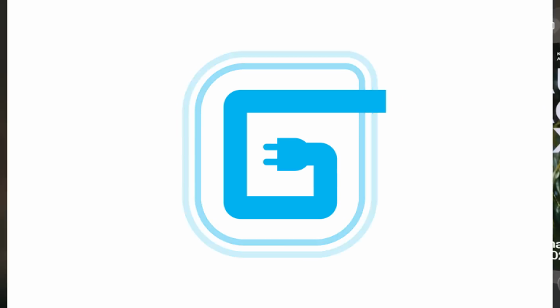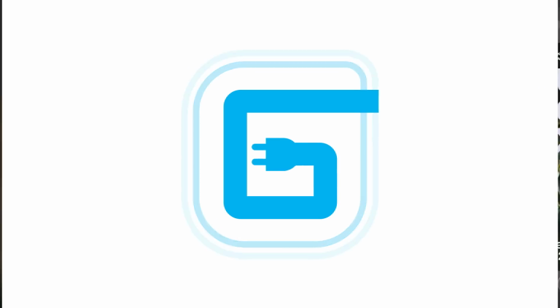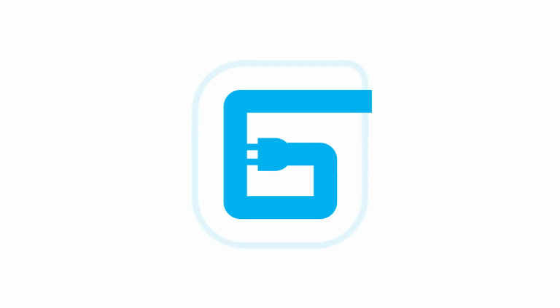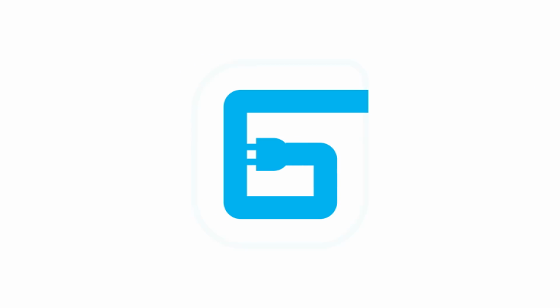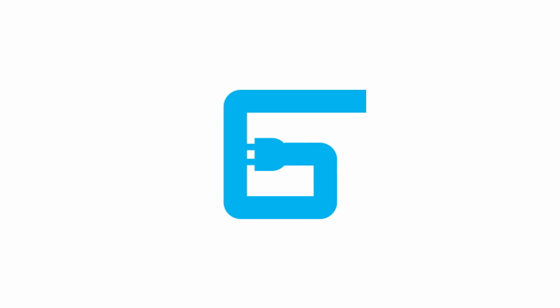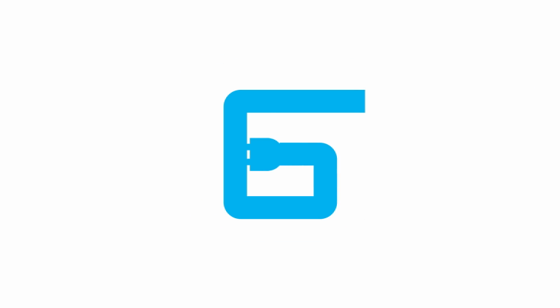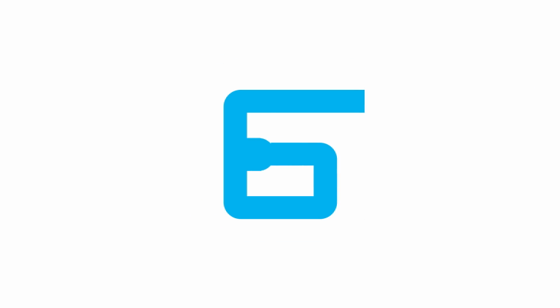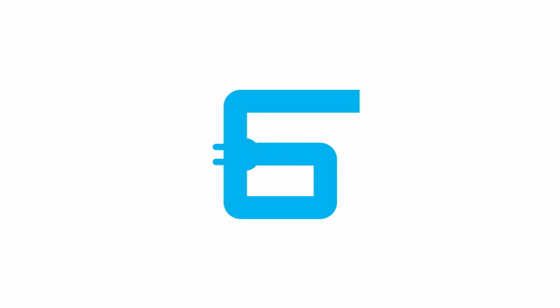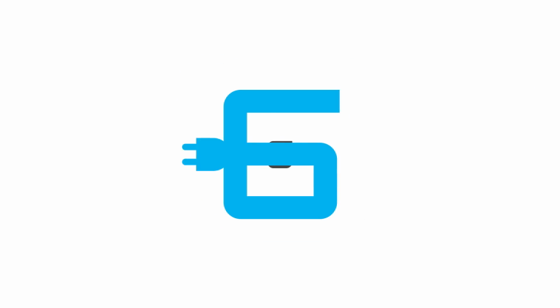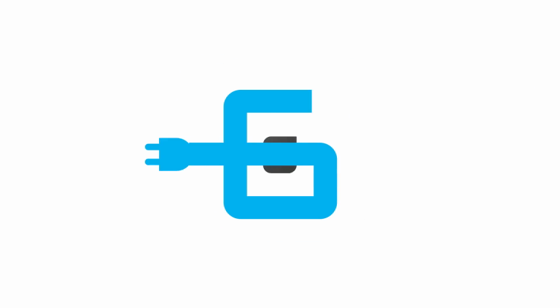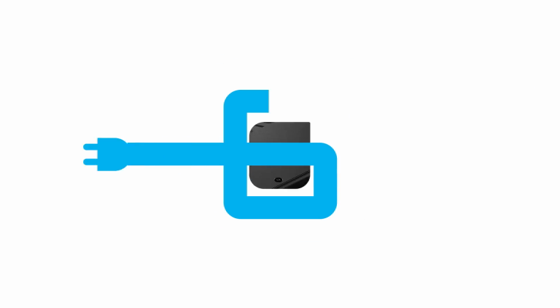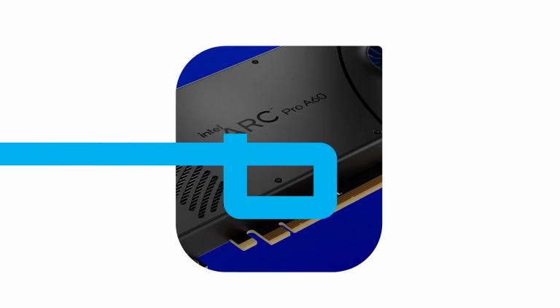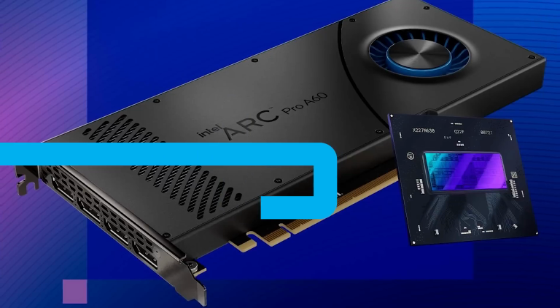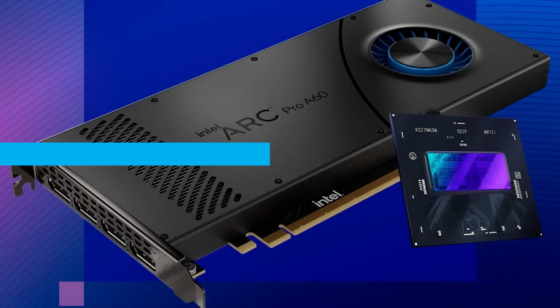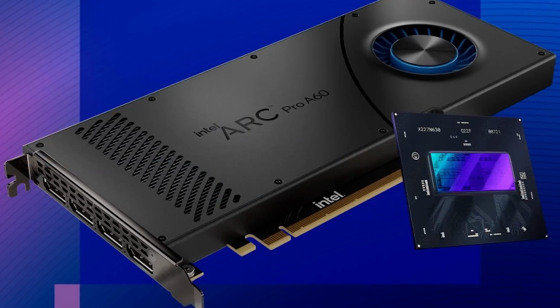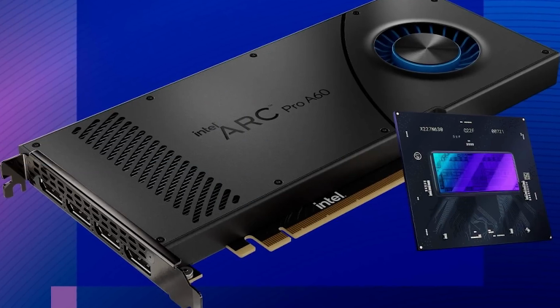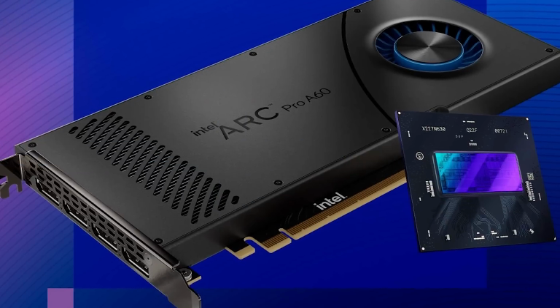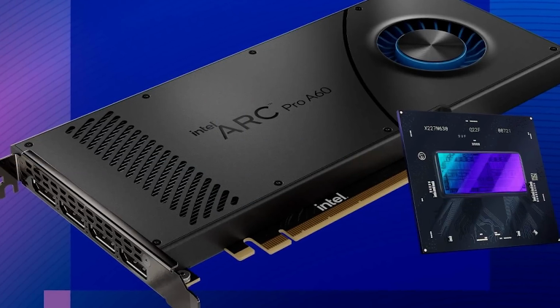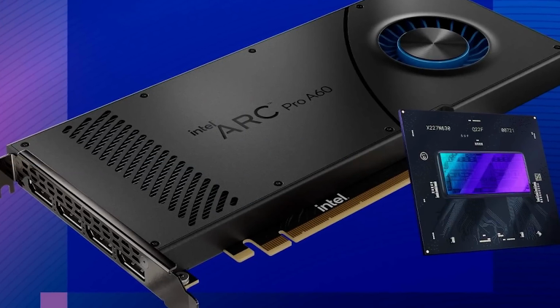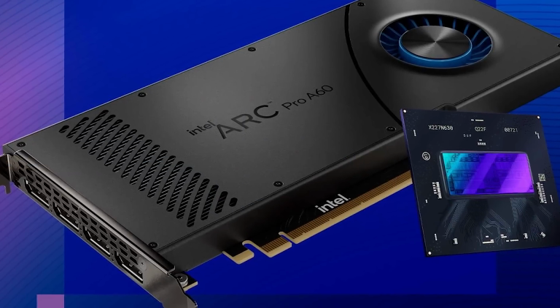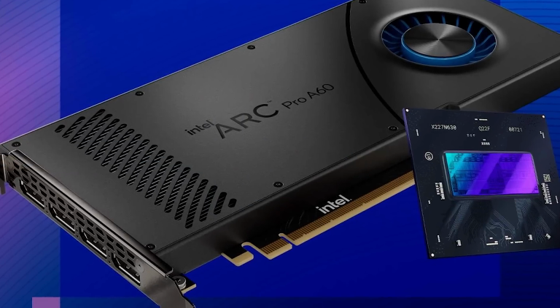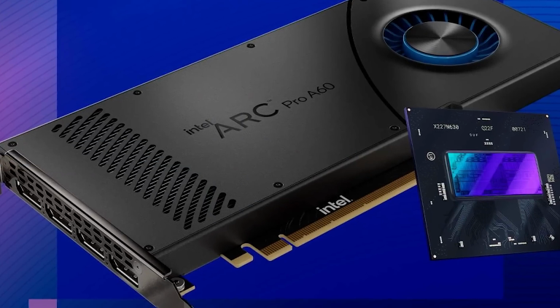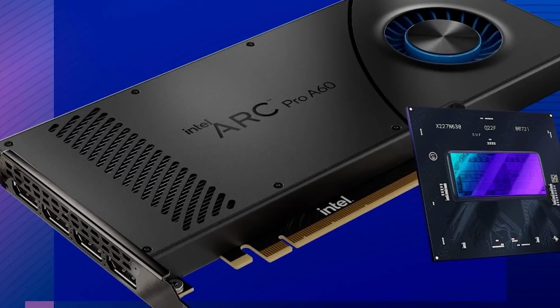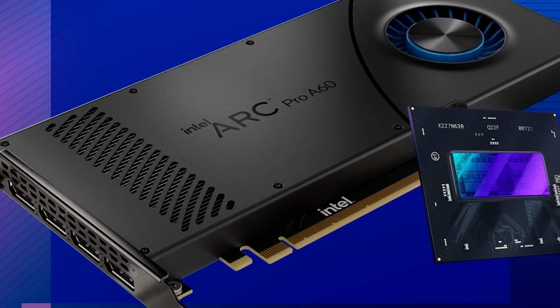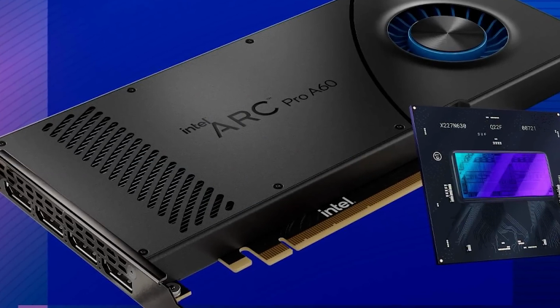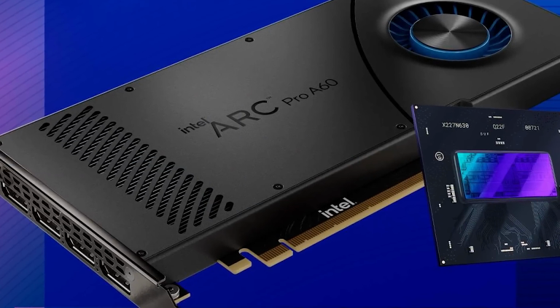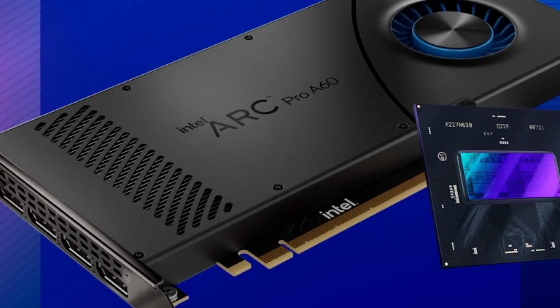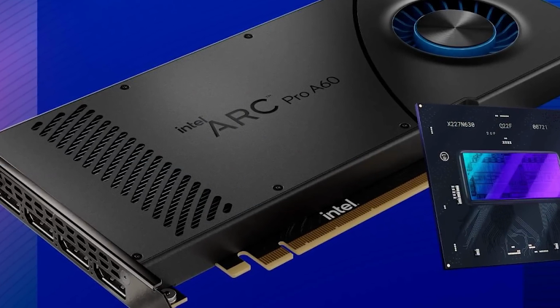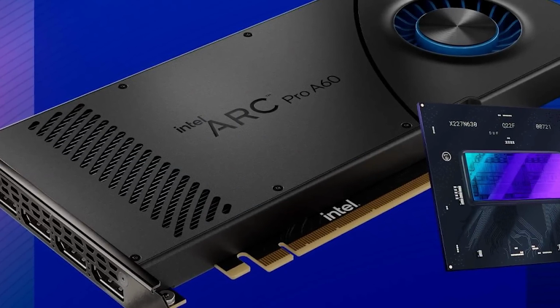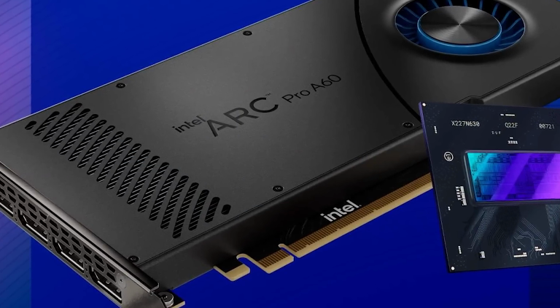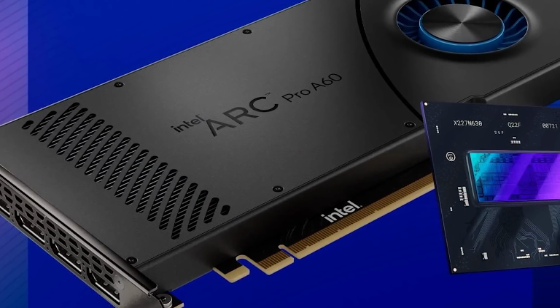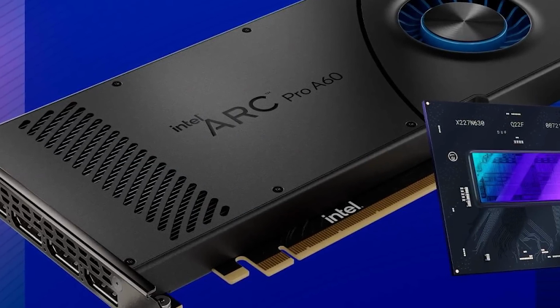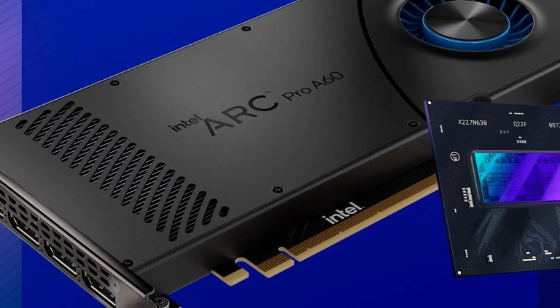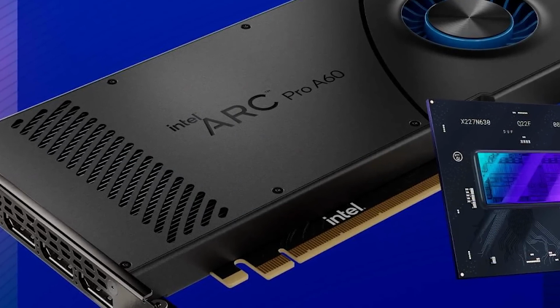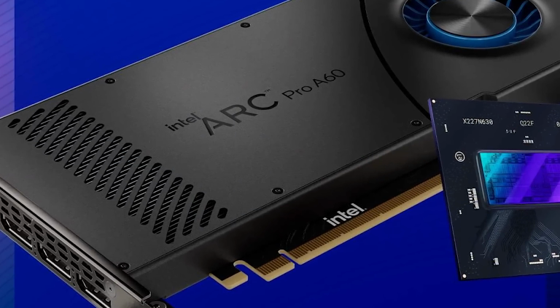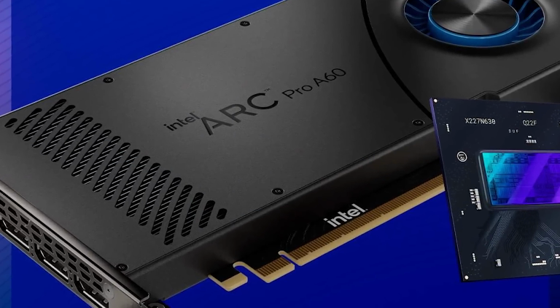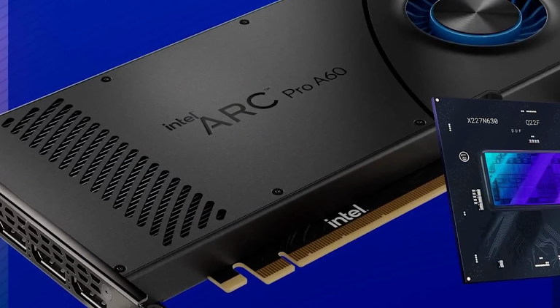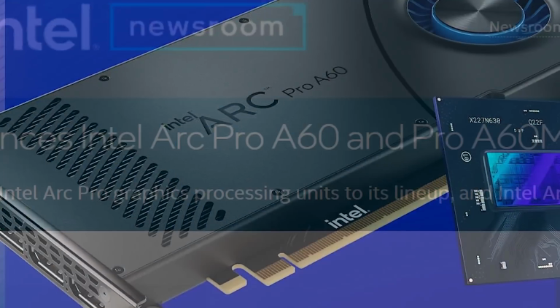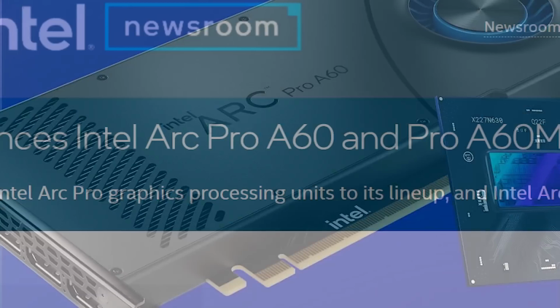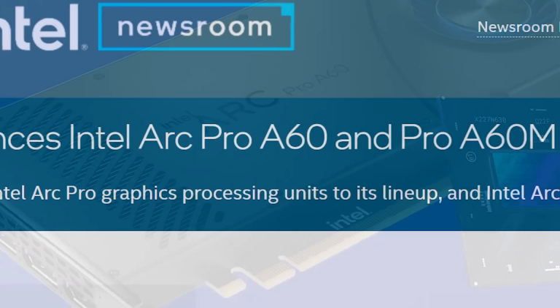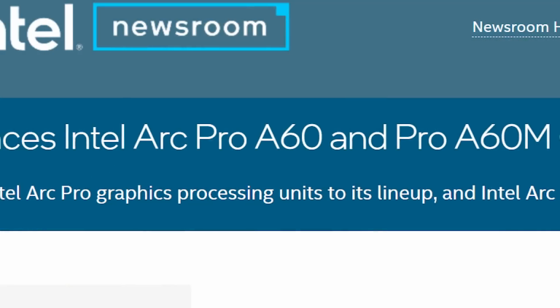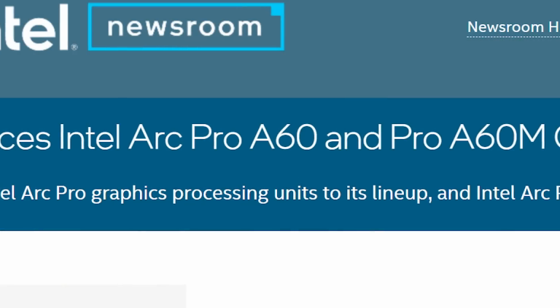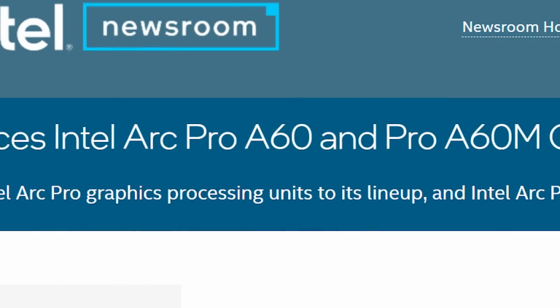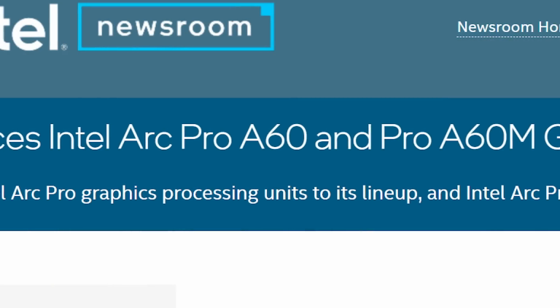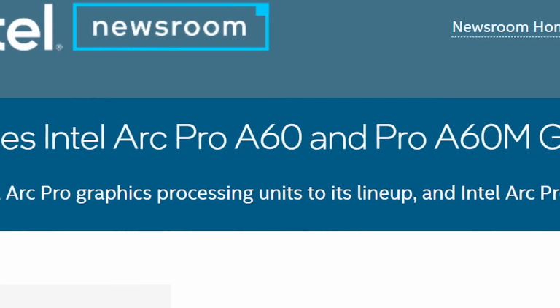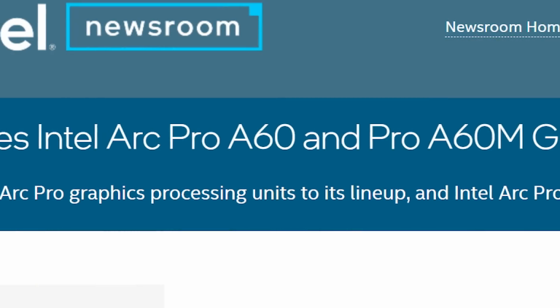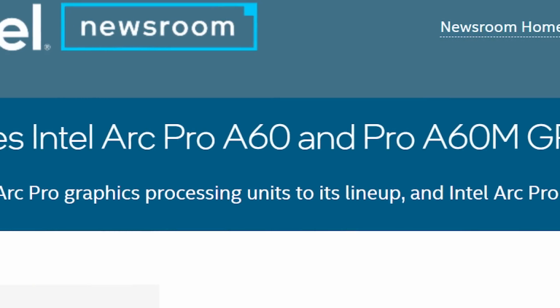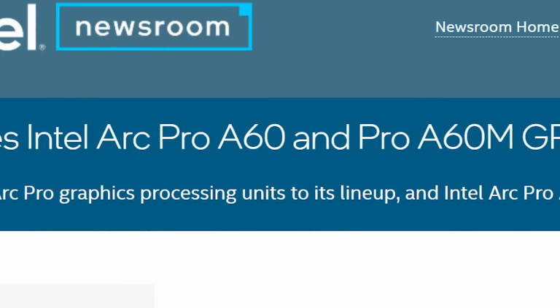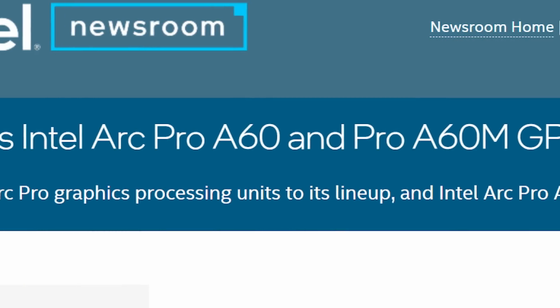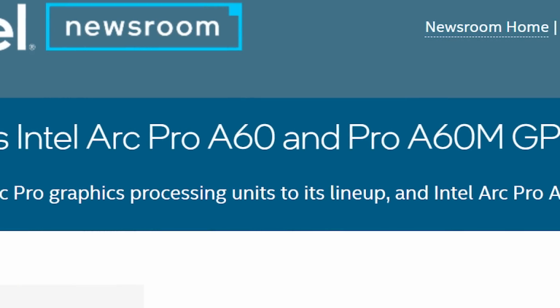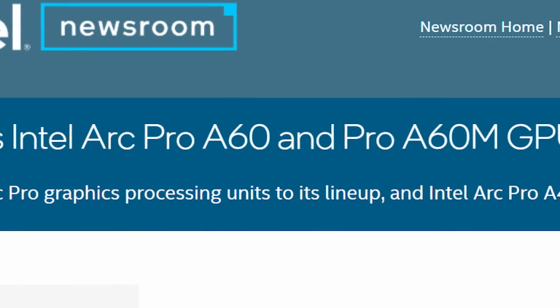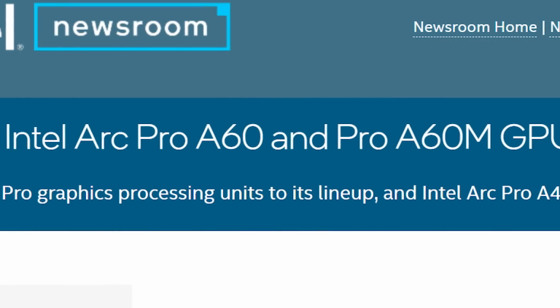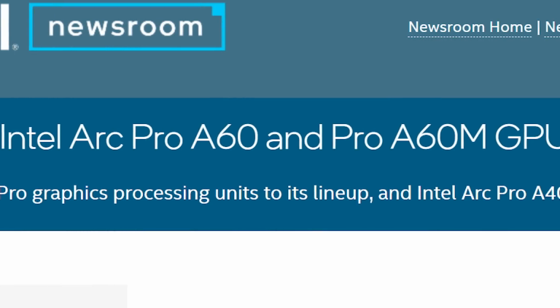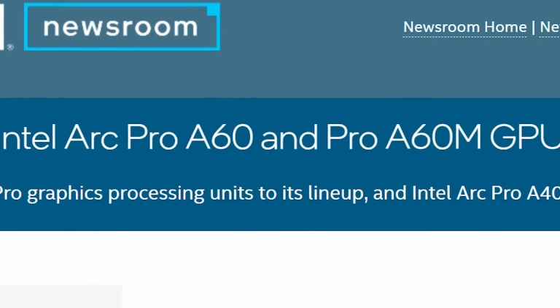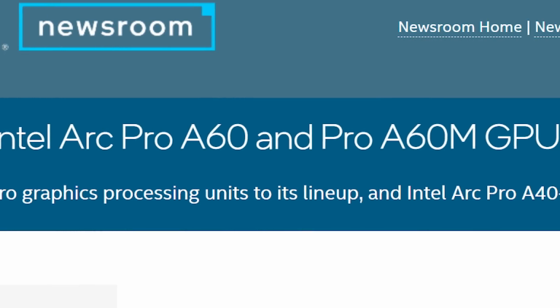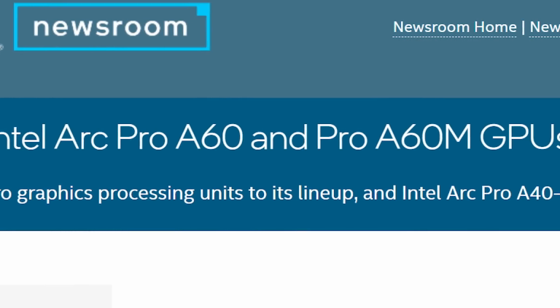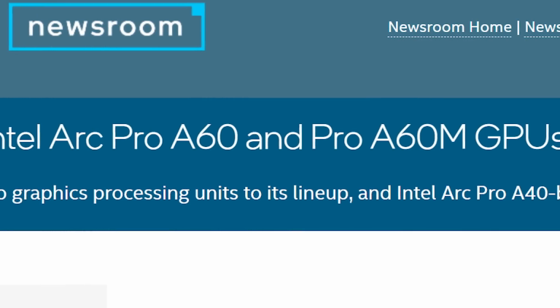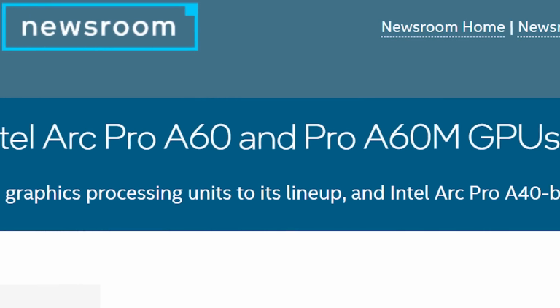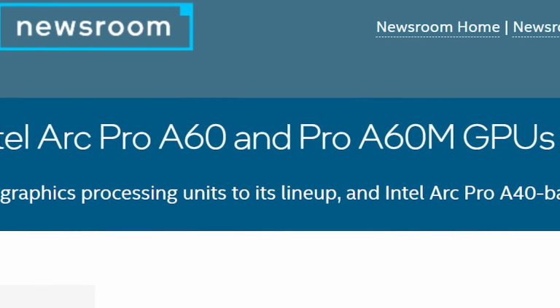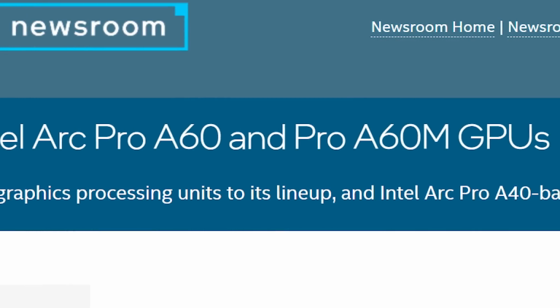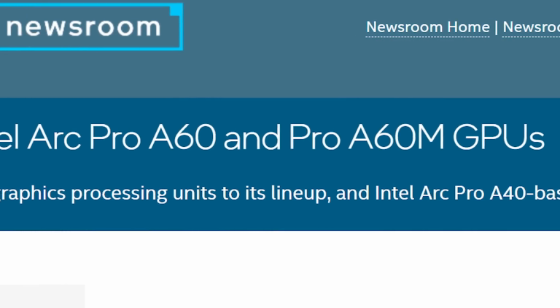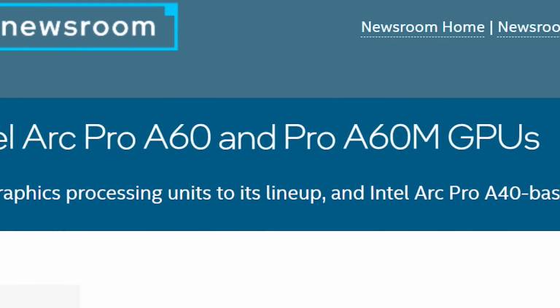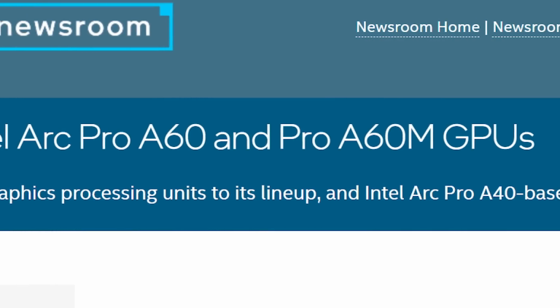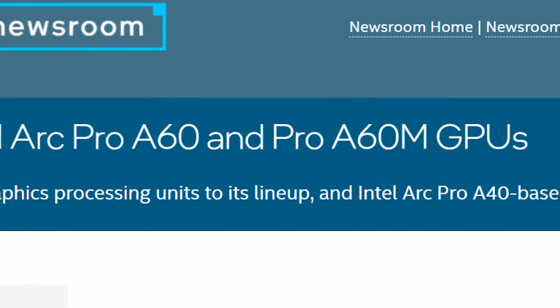Next up for today, Intel just announced two new GPUs: the Arc Pro A60 and A60M.